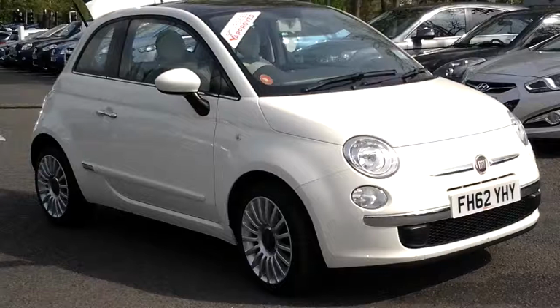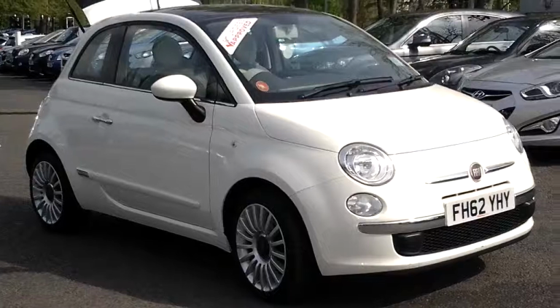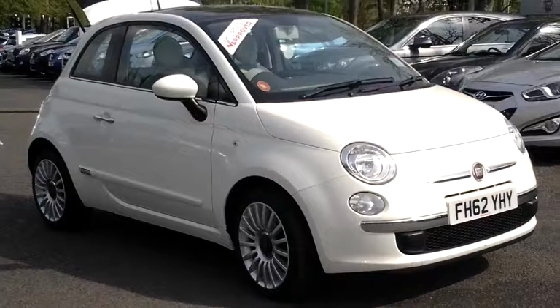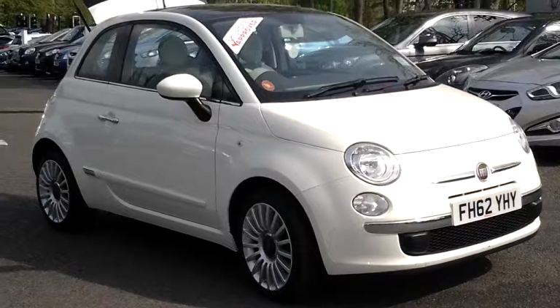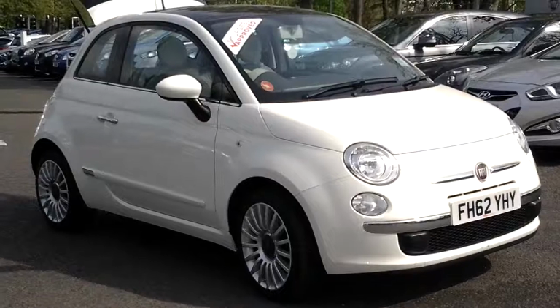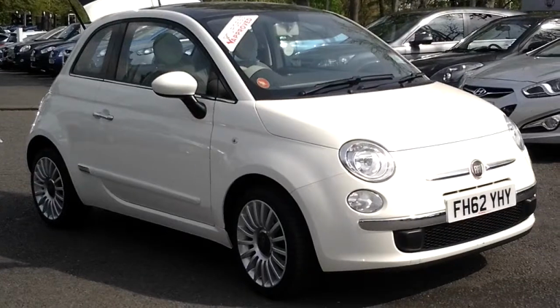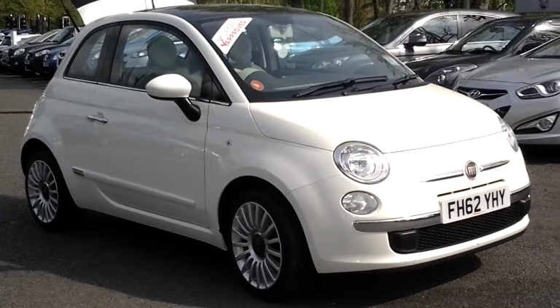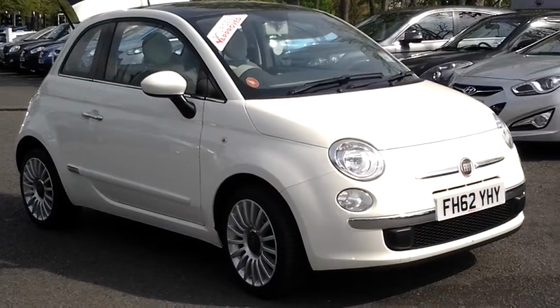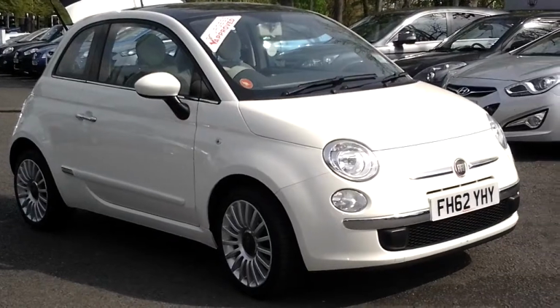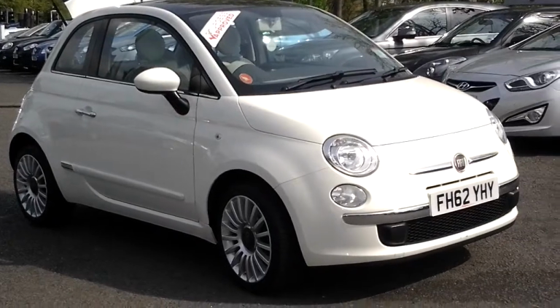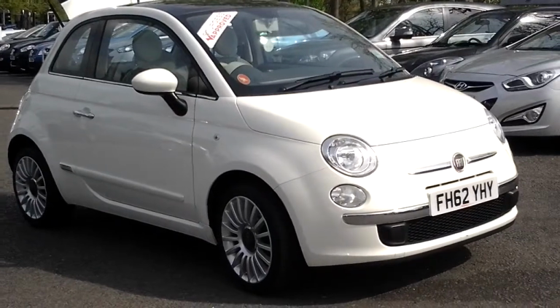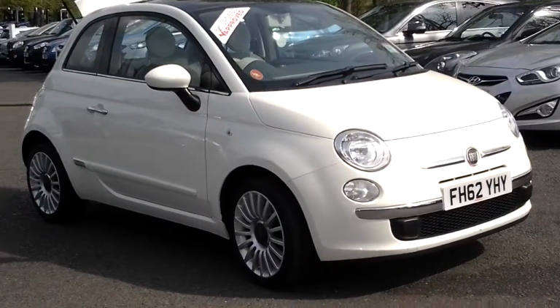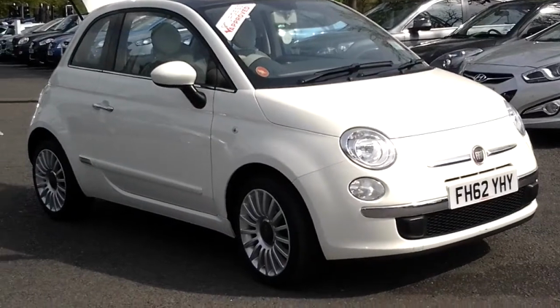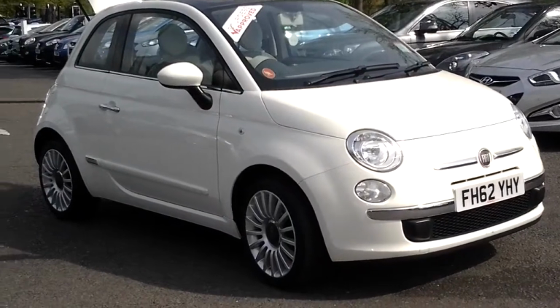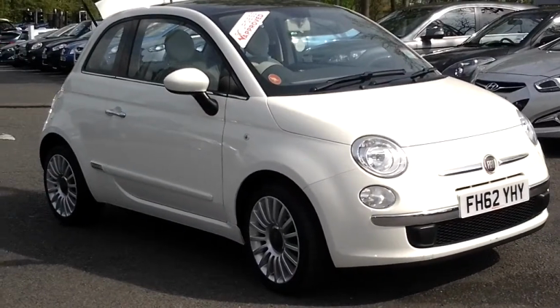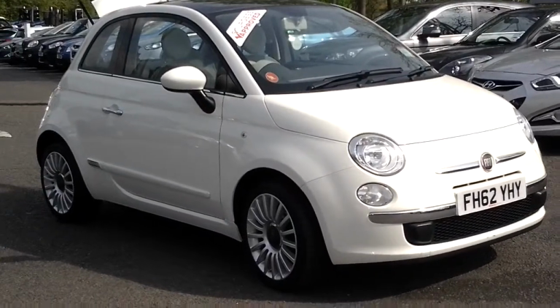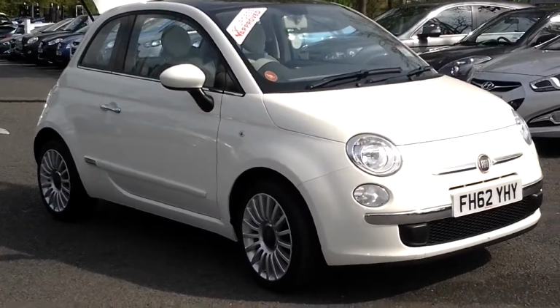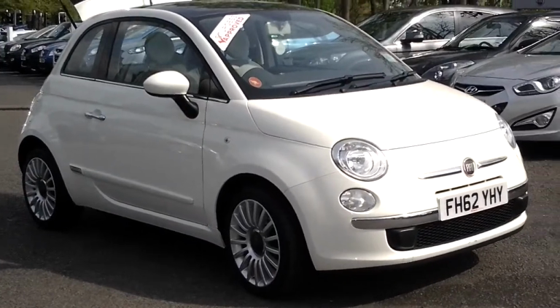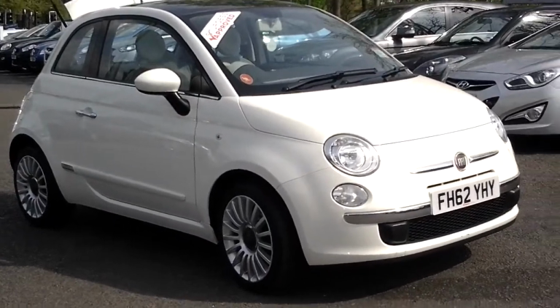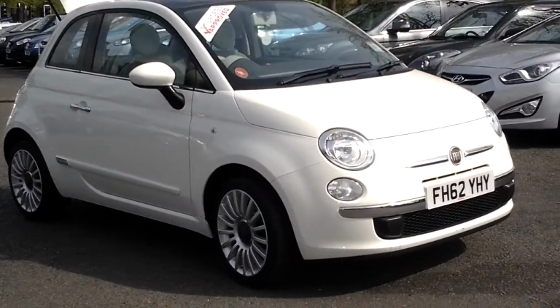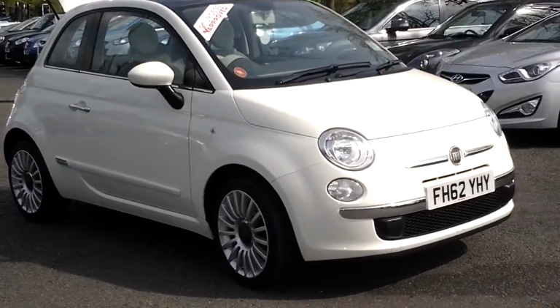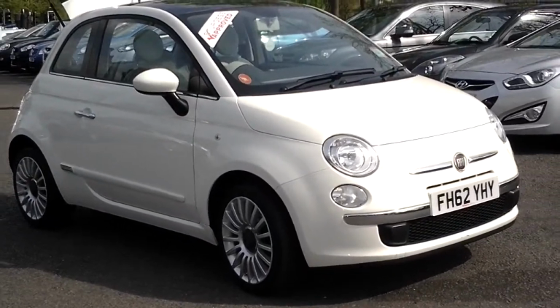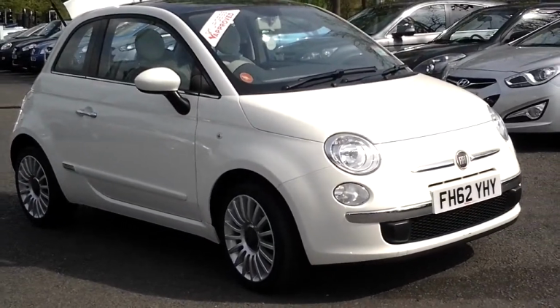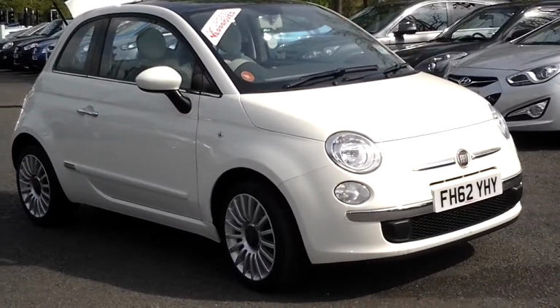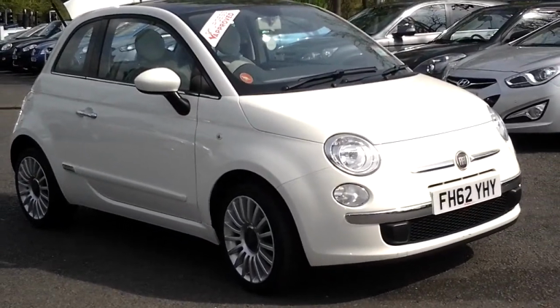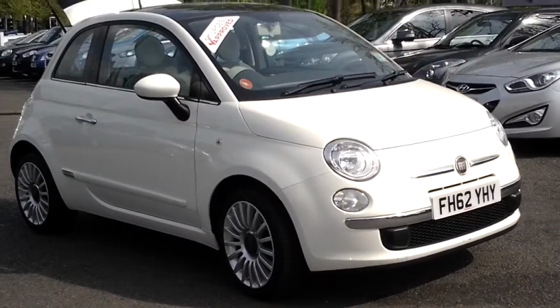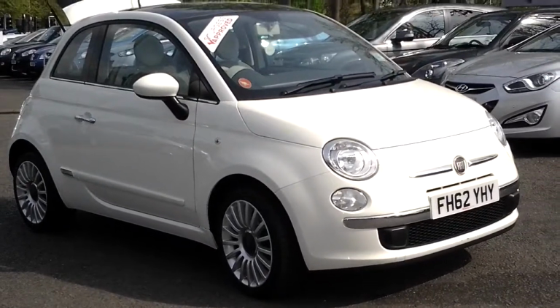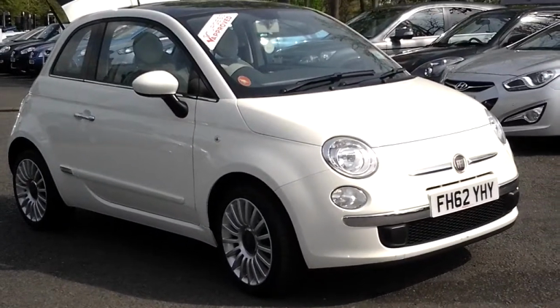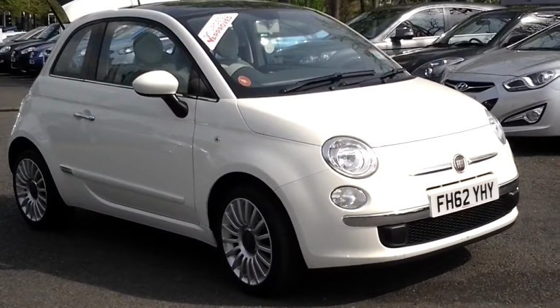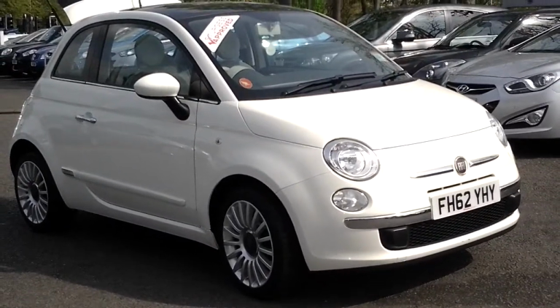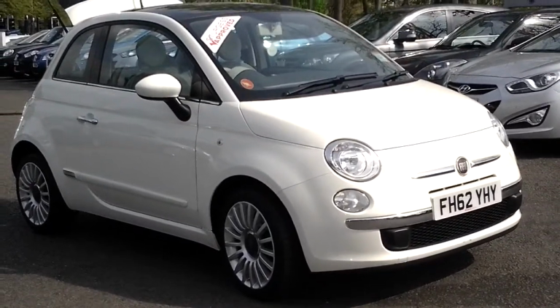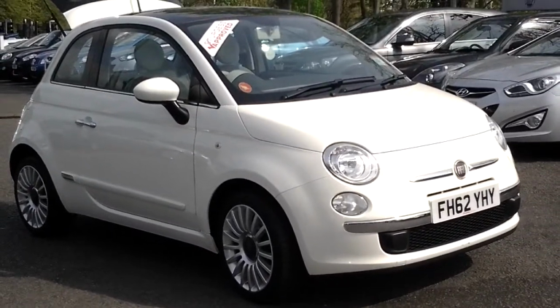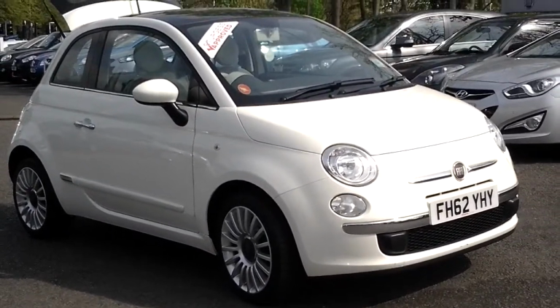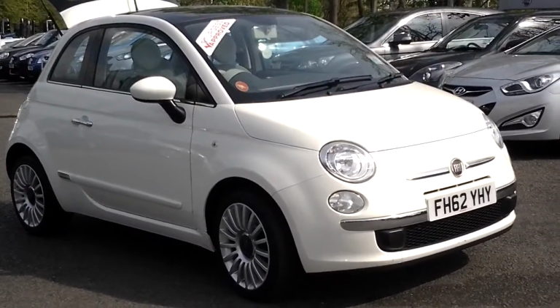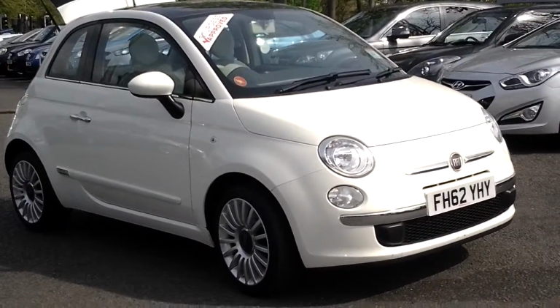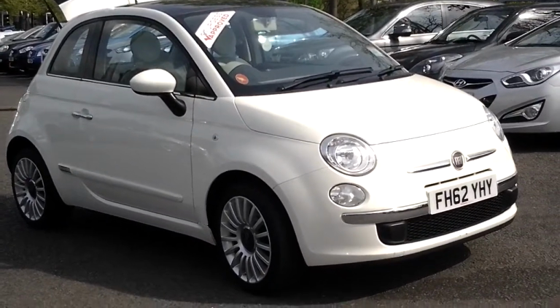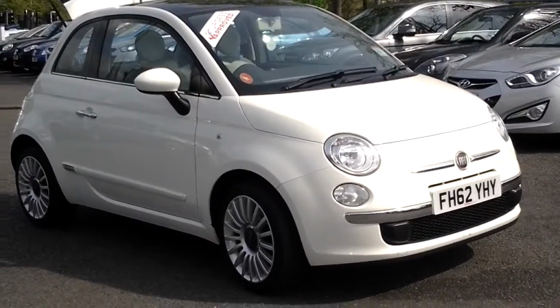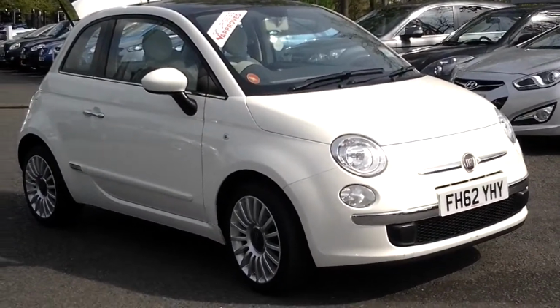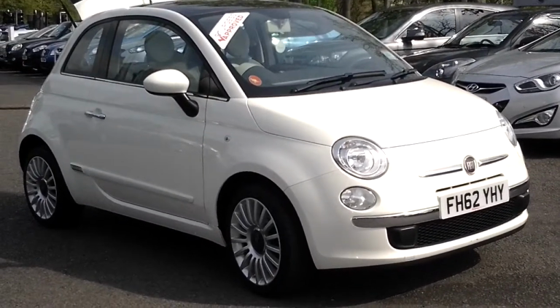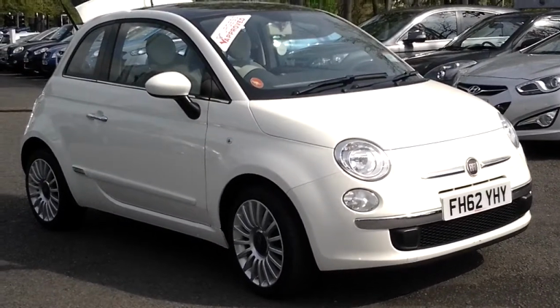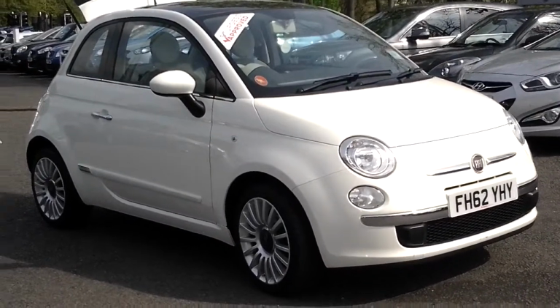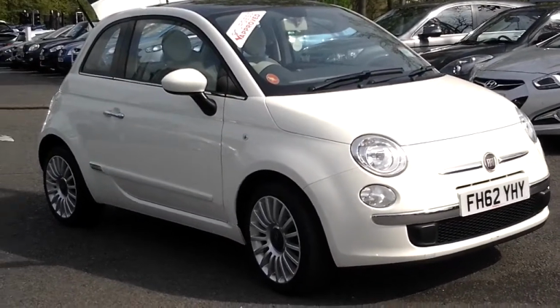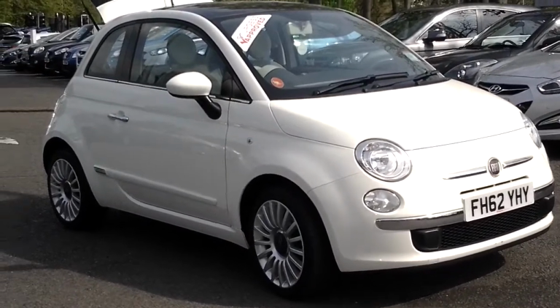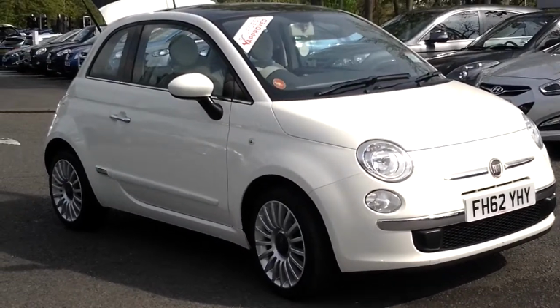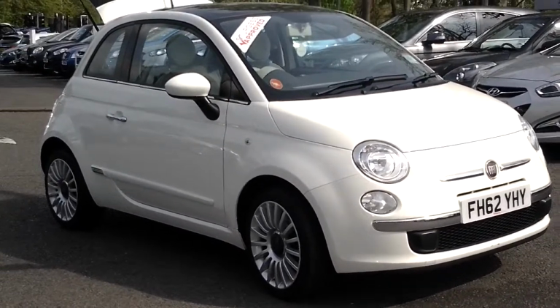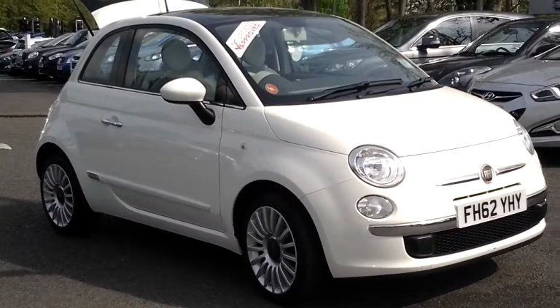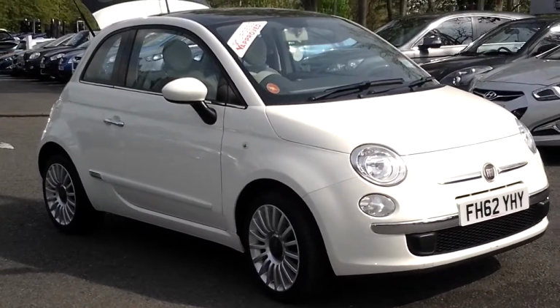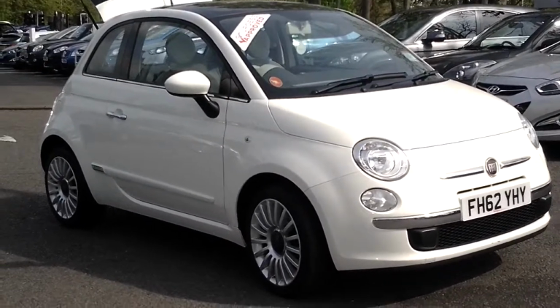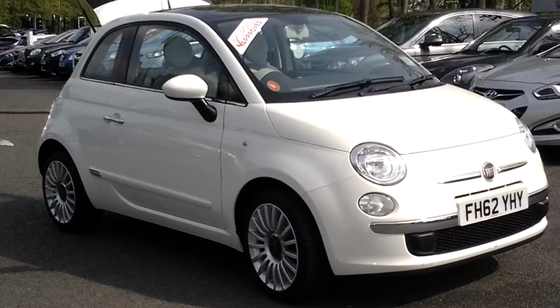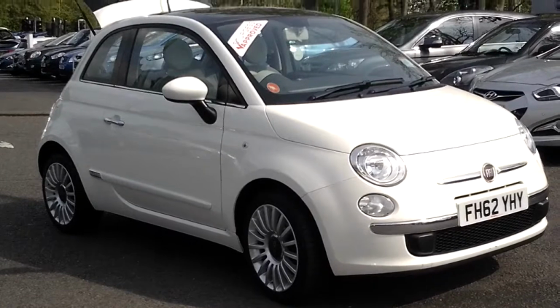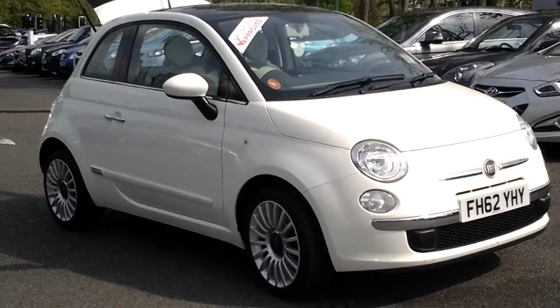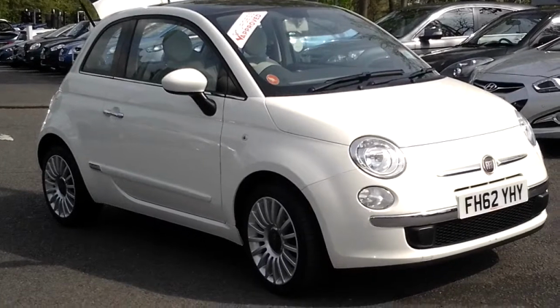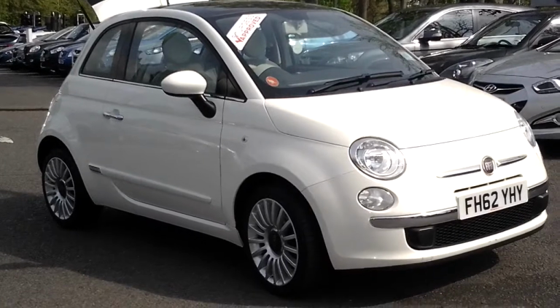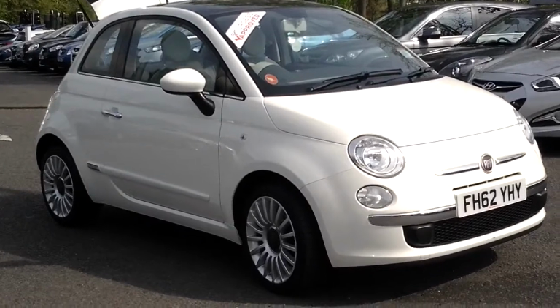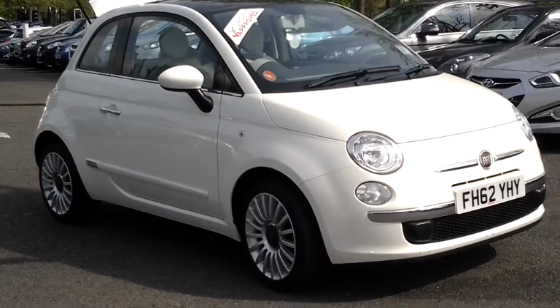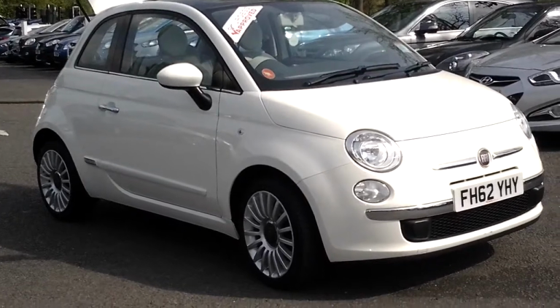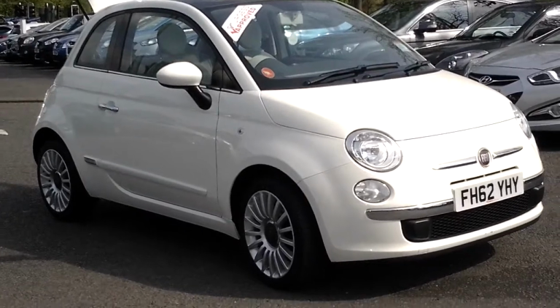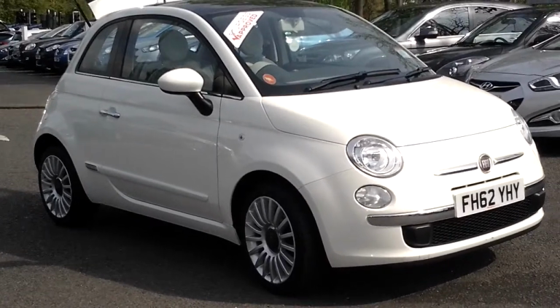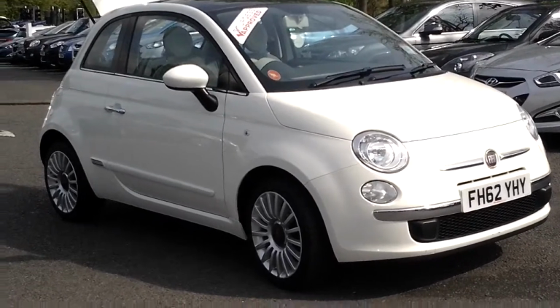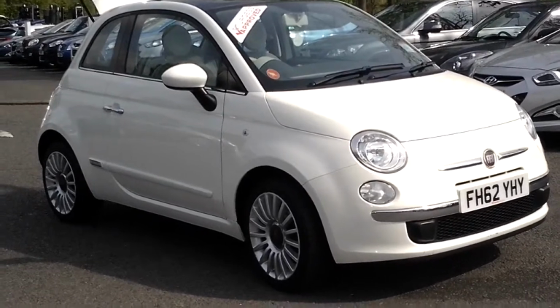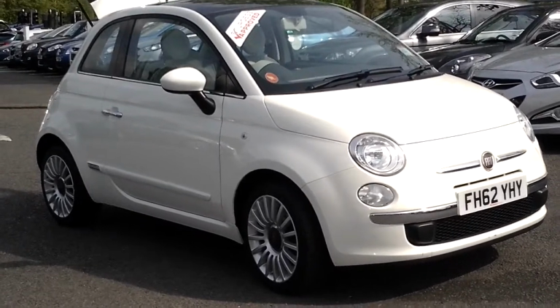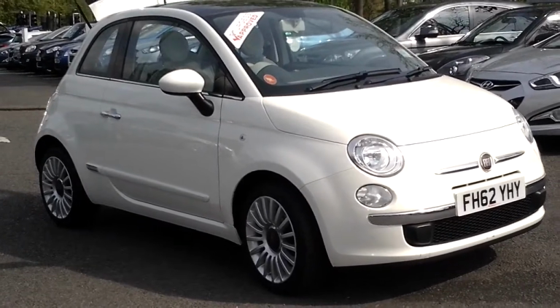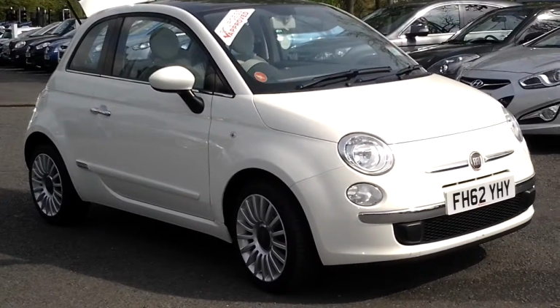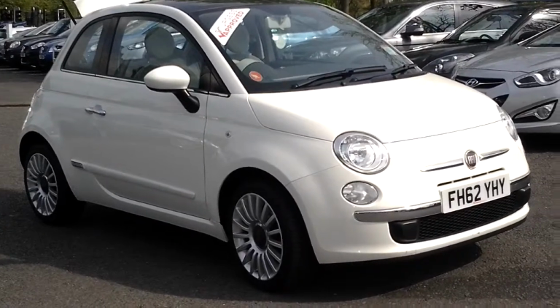Welcome to Sturgis. This is a 2012 62 plate Fiat 500 Lounge in Boston over White.